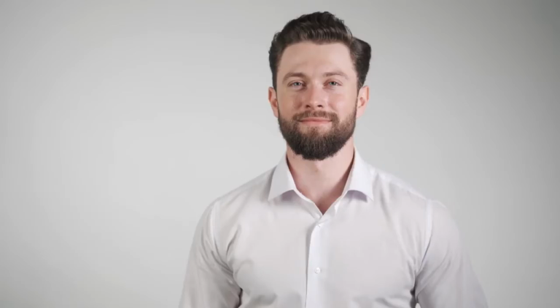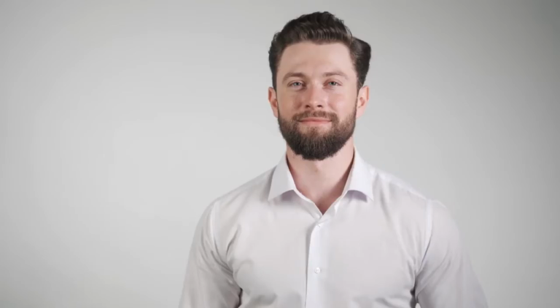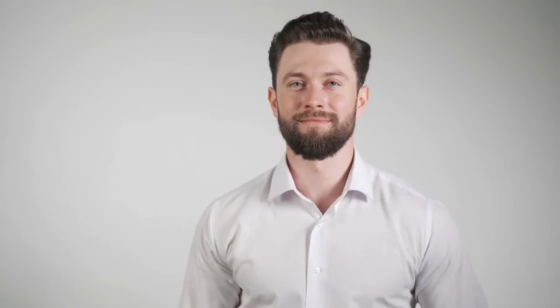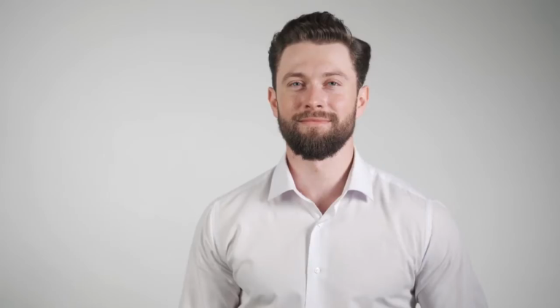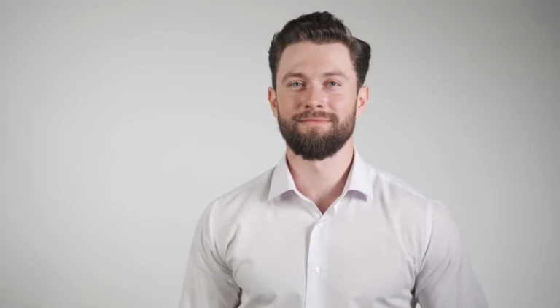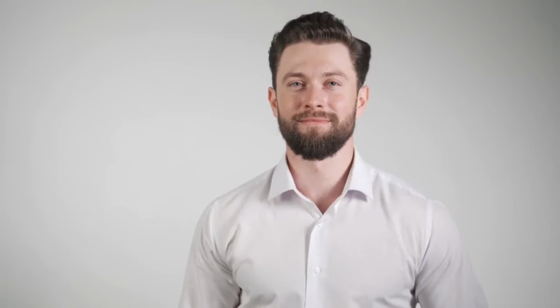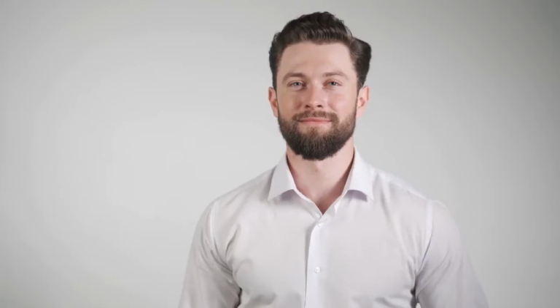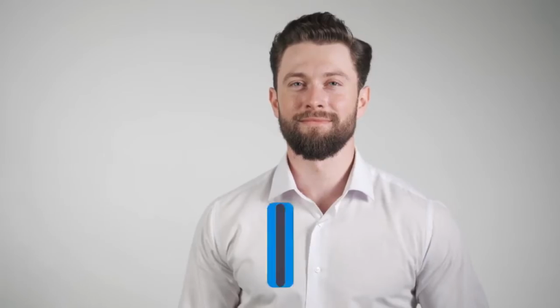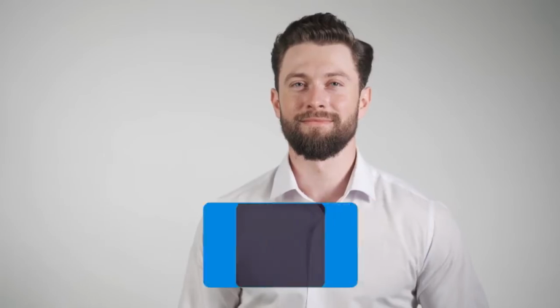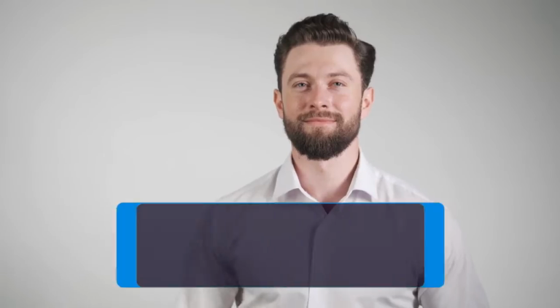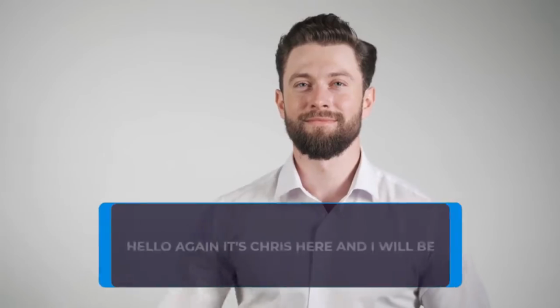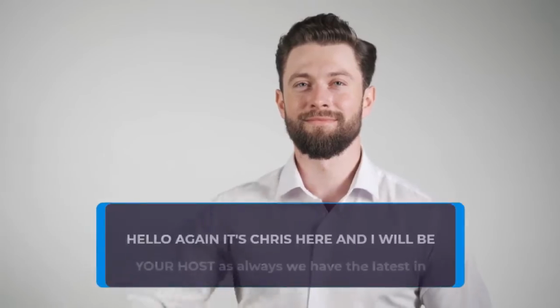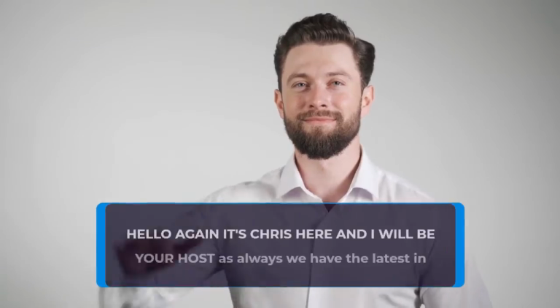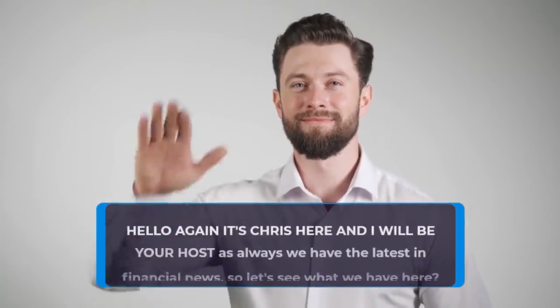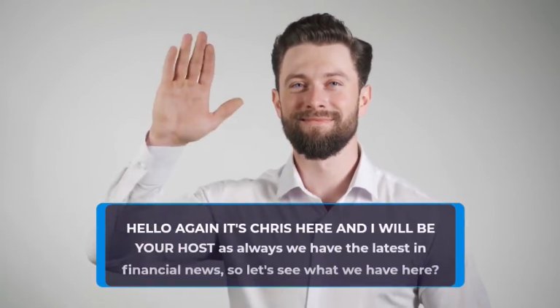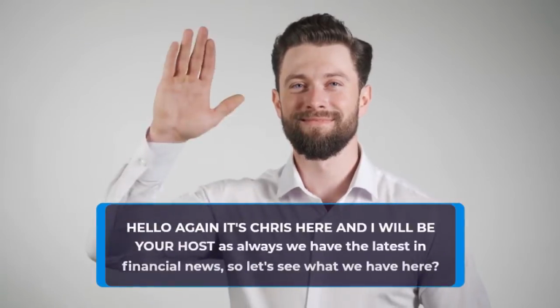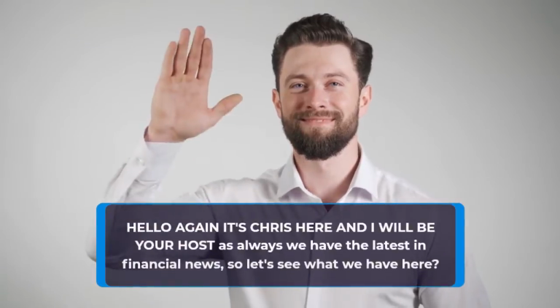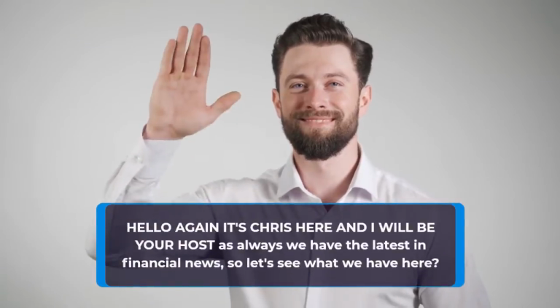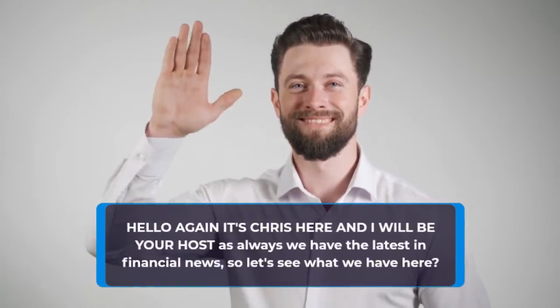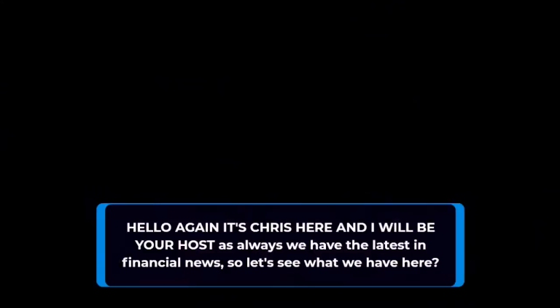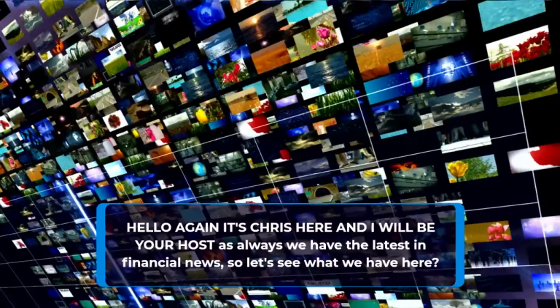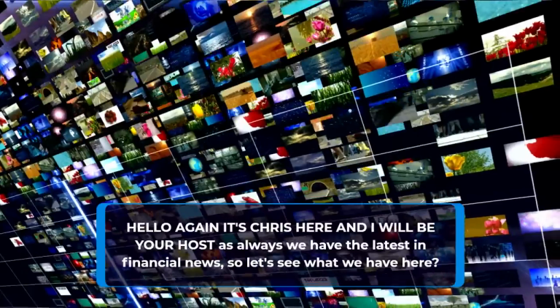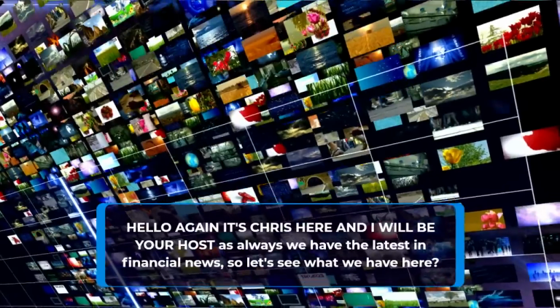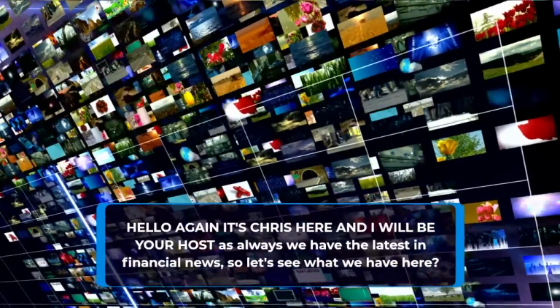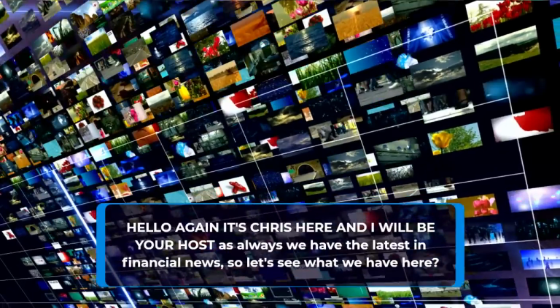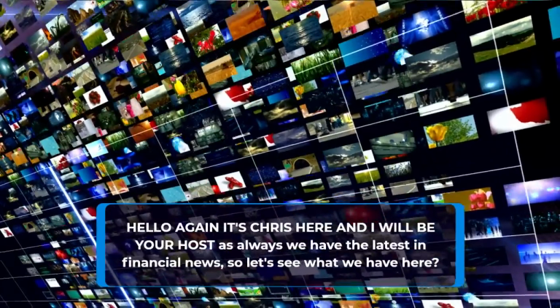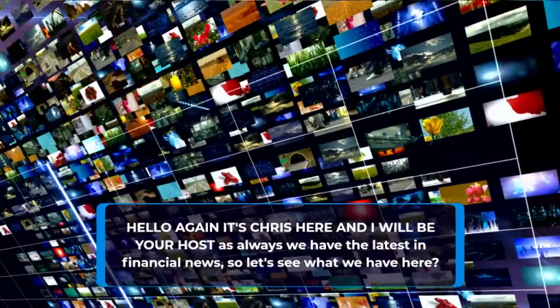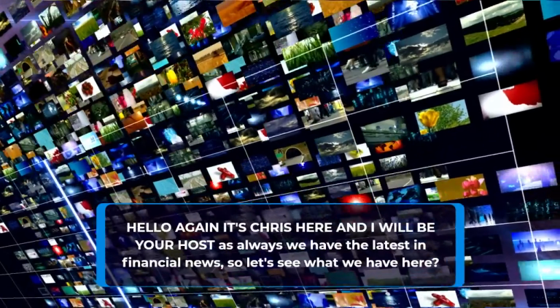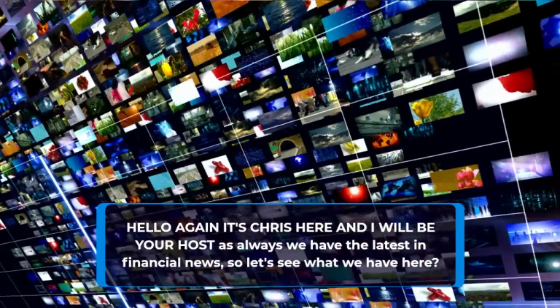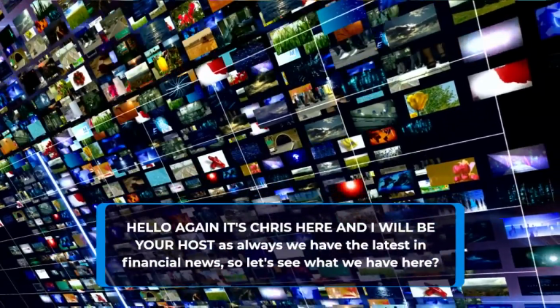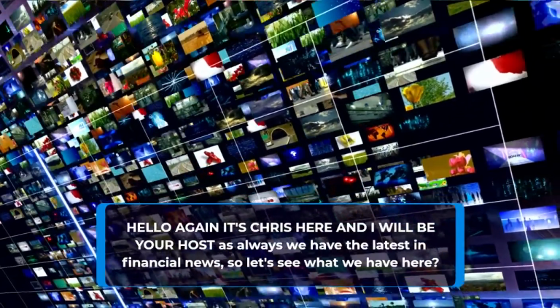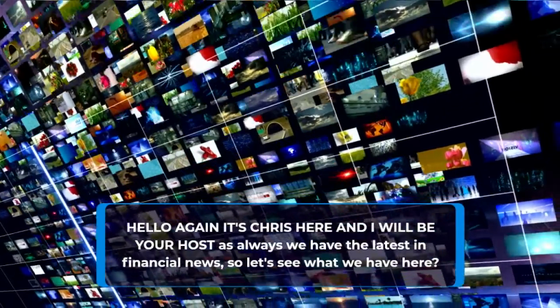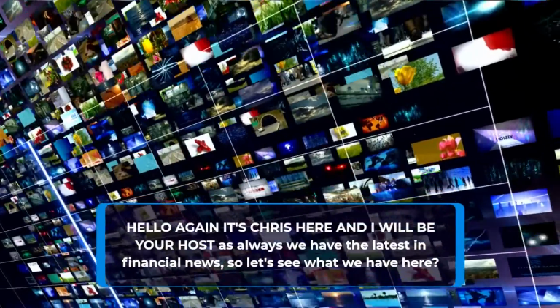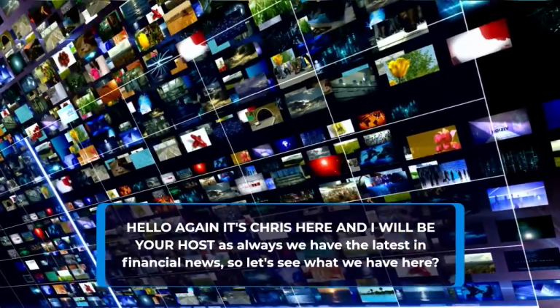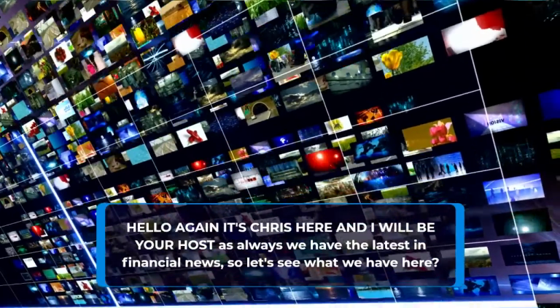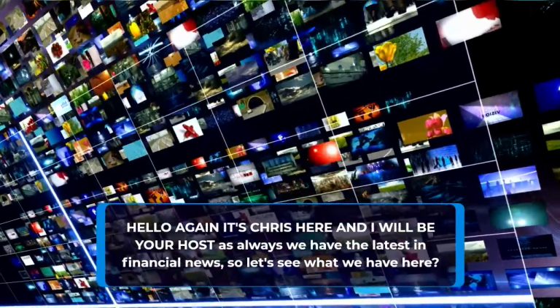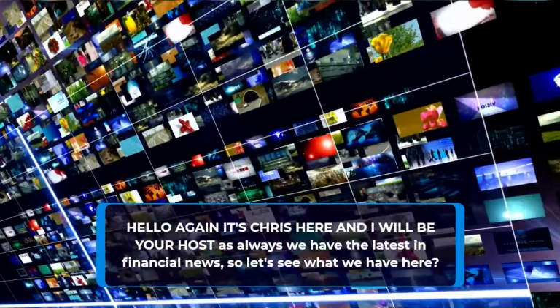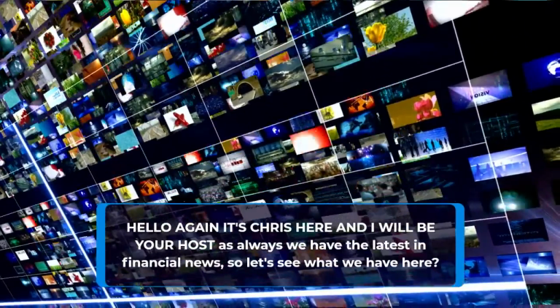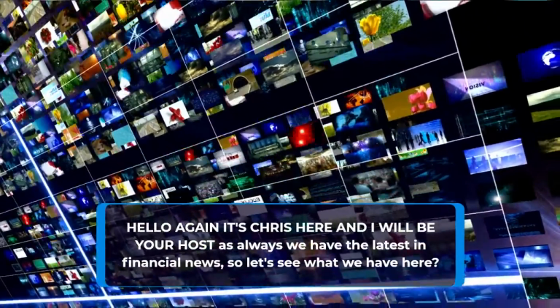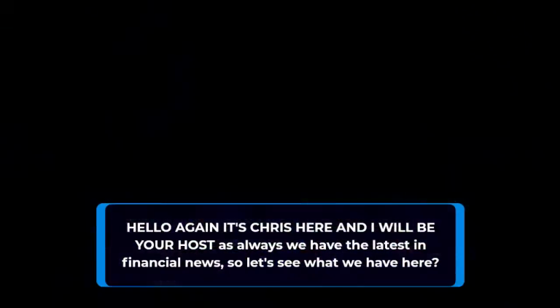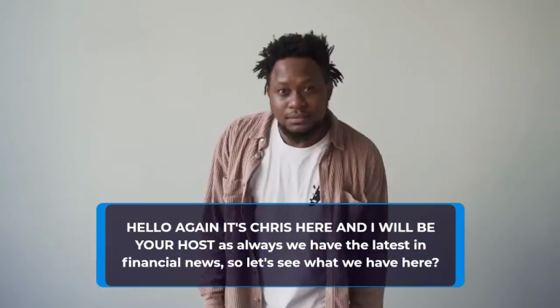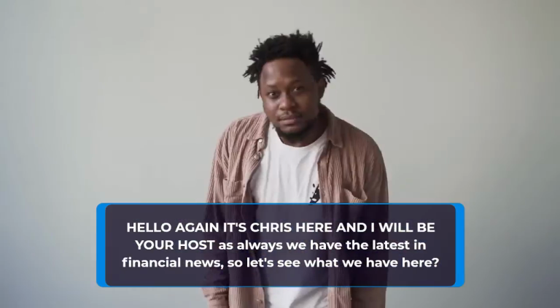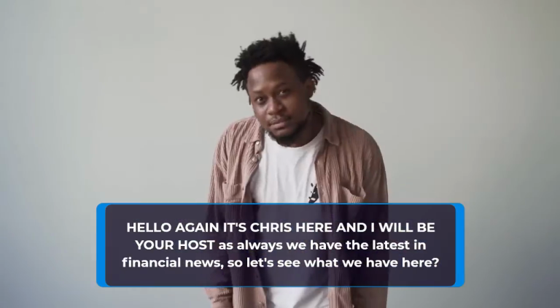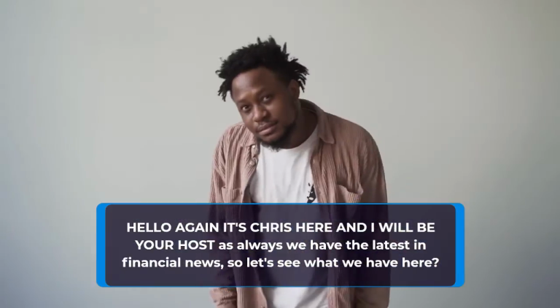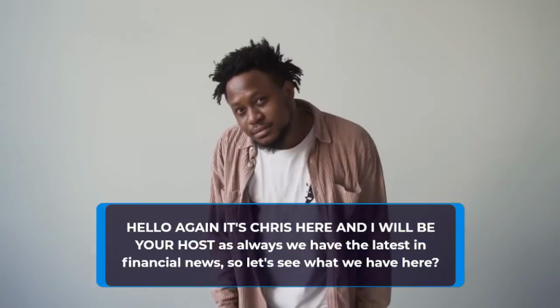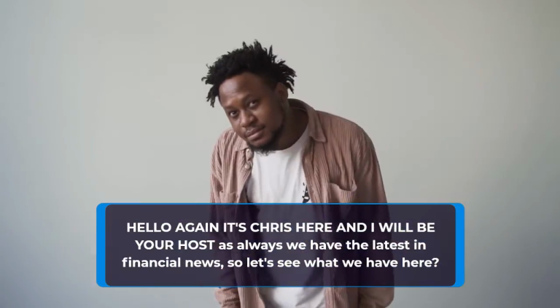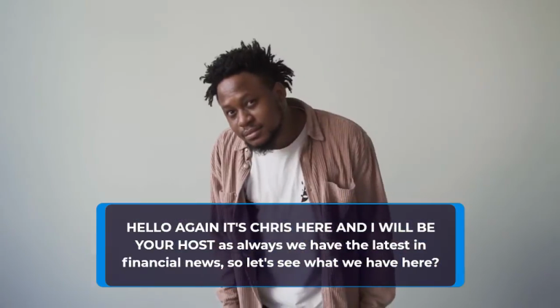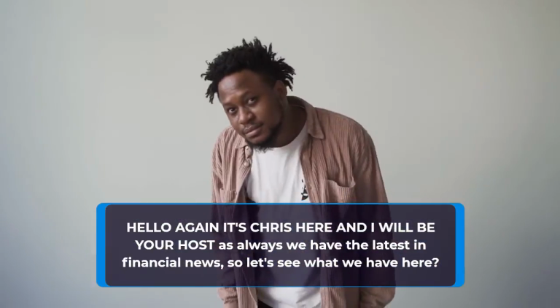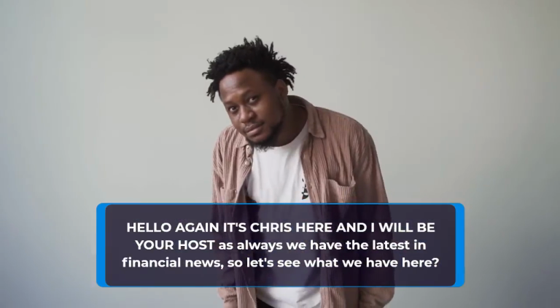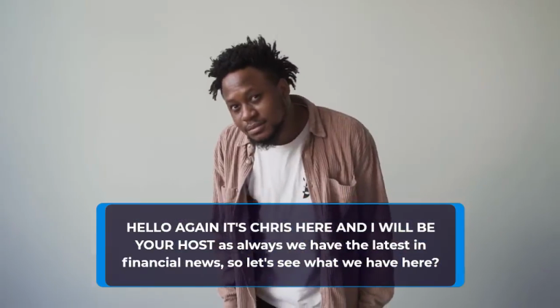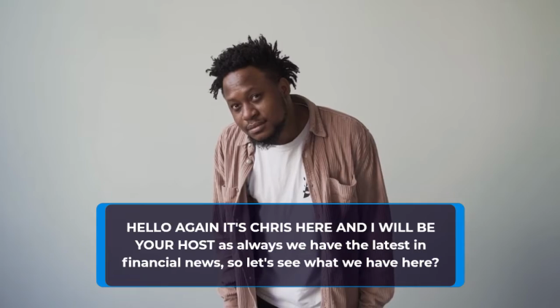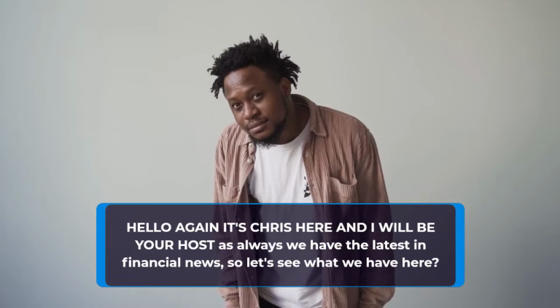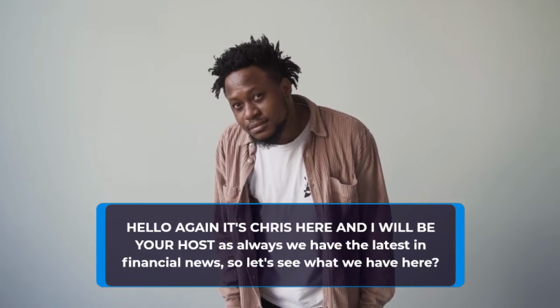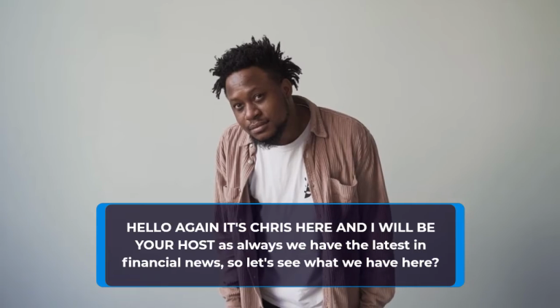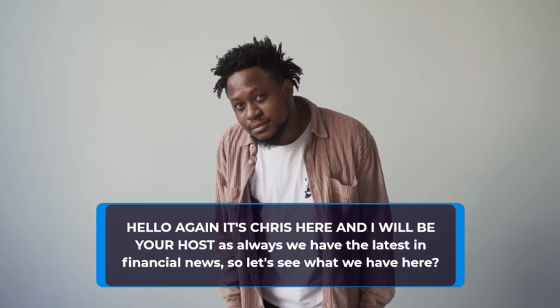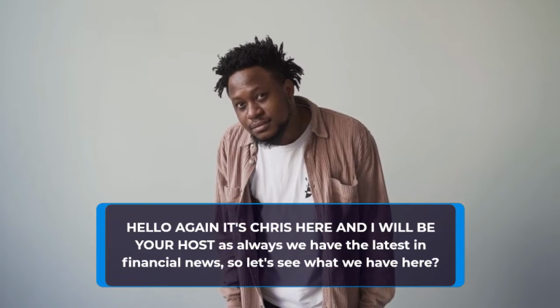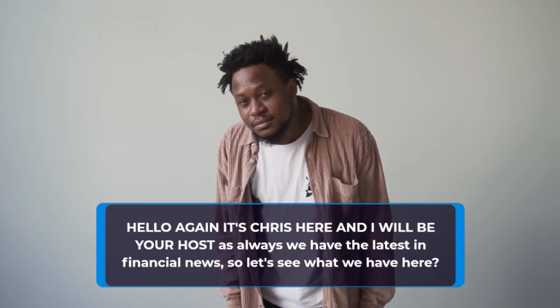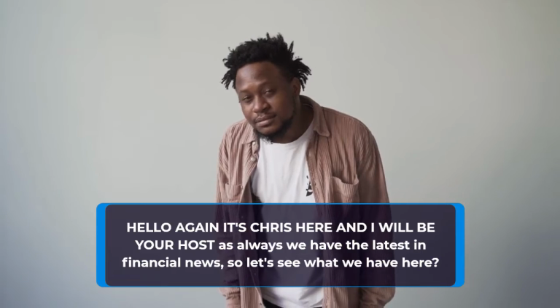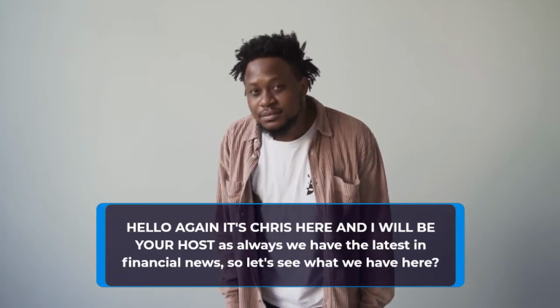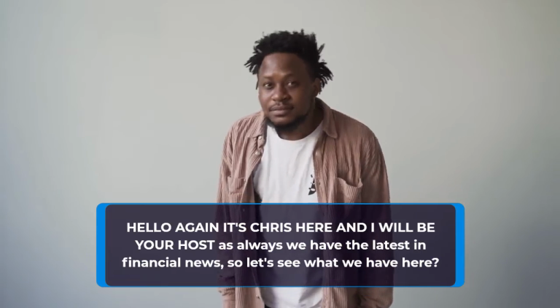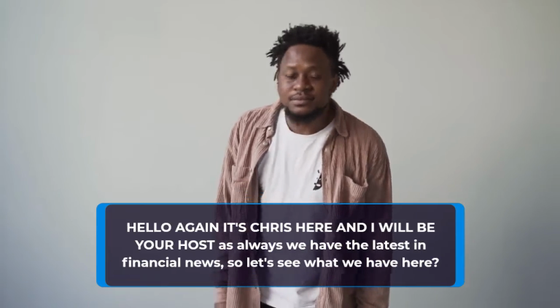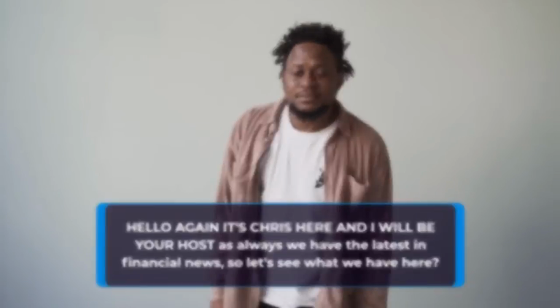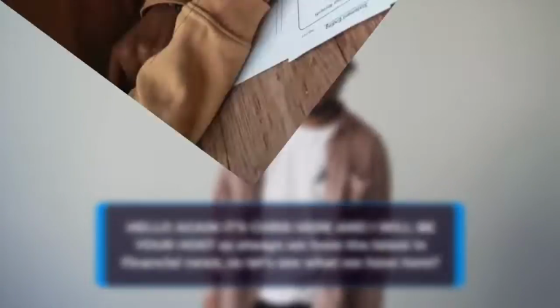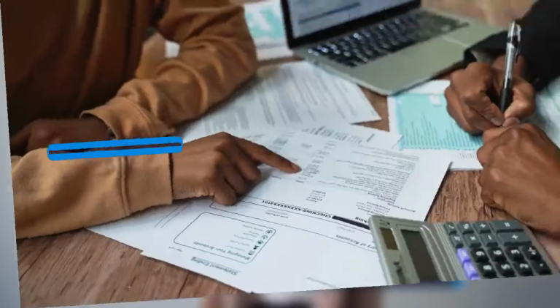Hello again, it's Chris here, and I will be your host. As always, we have the latest in financial news, so let's see what we have here.